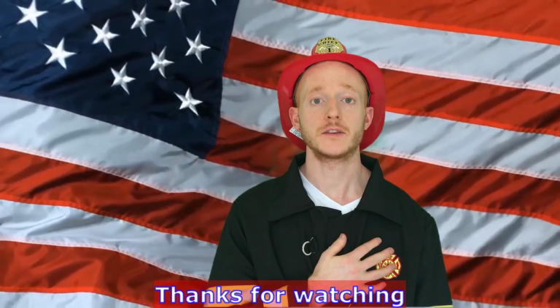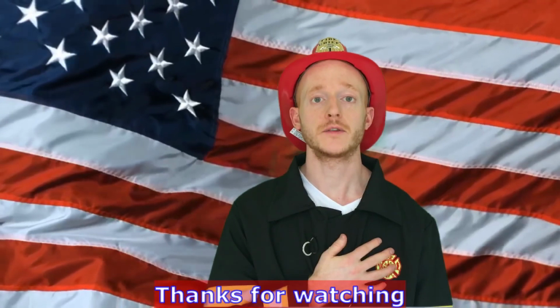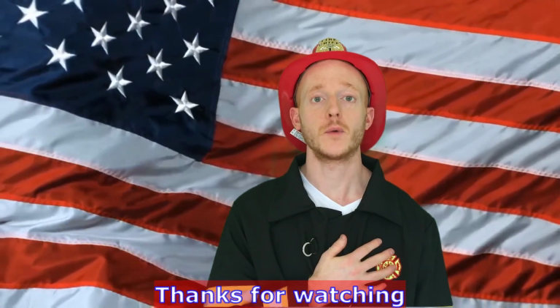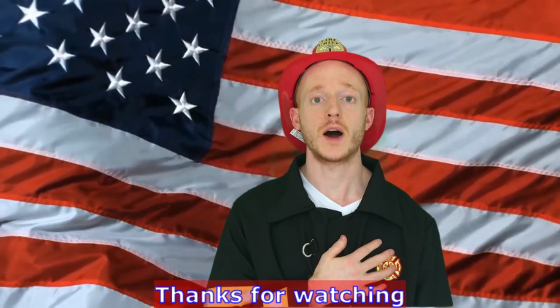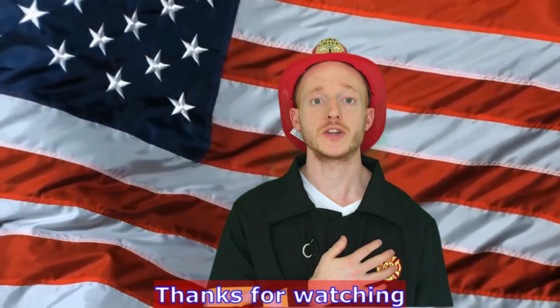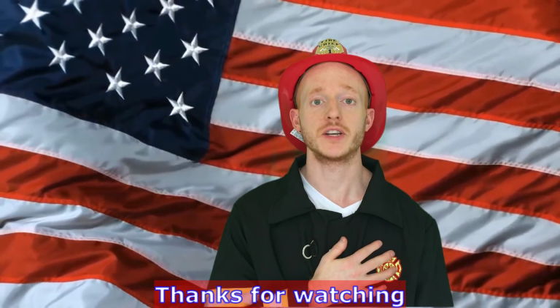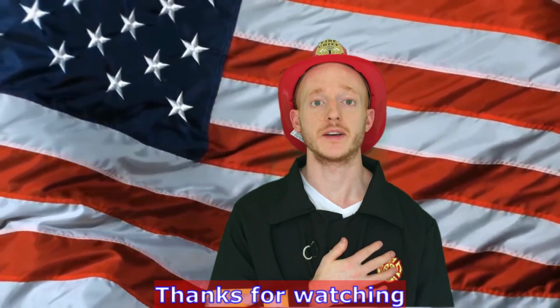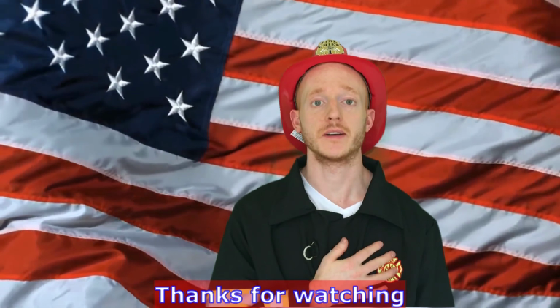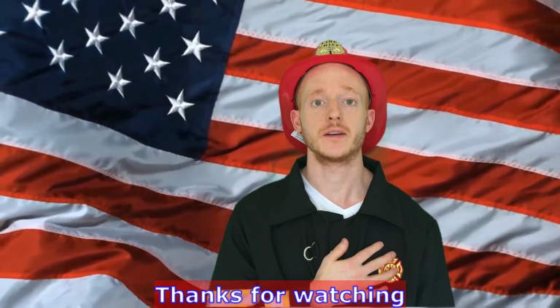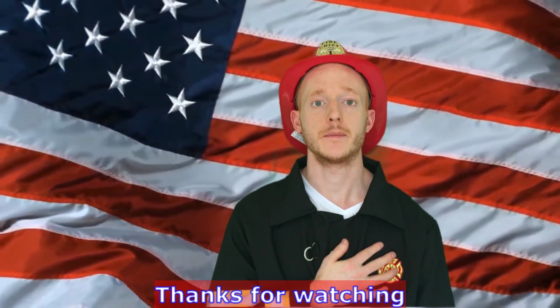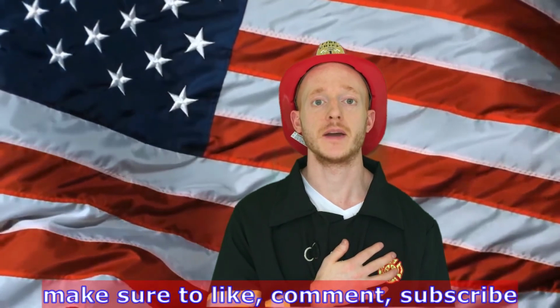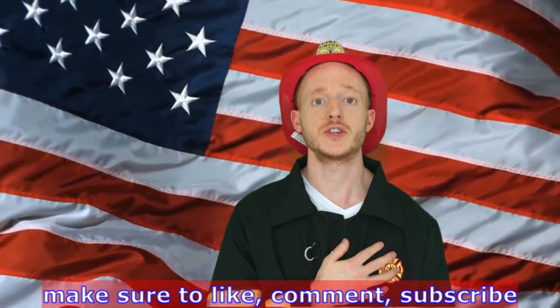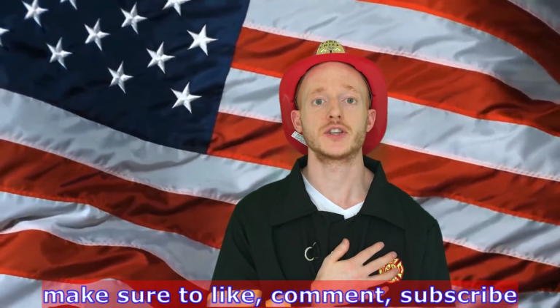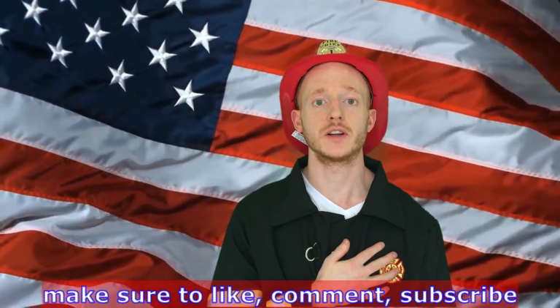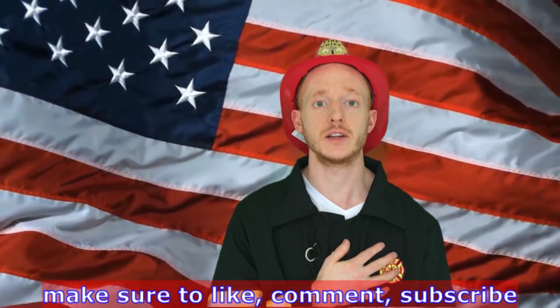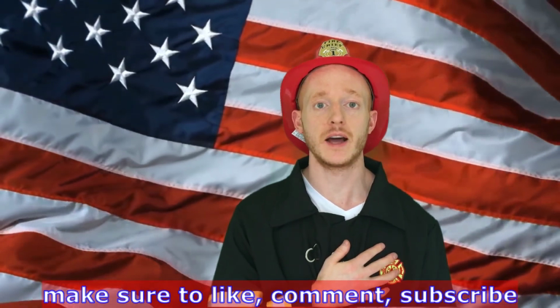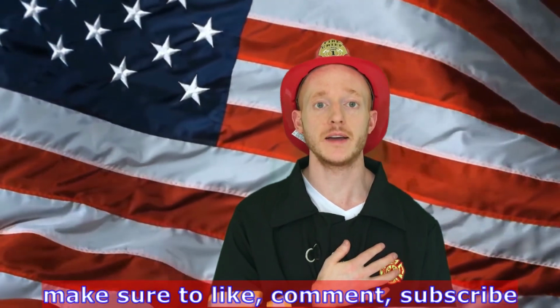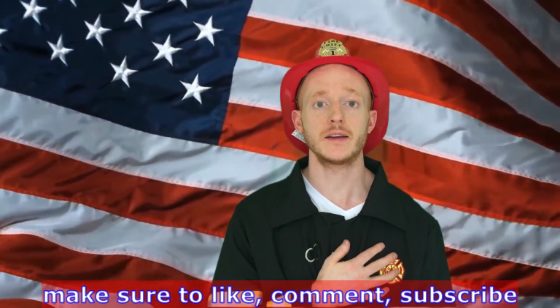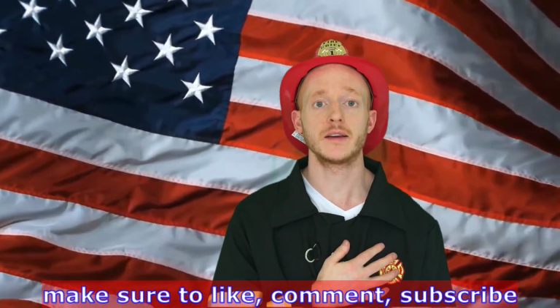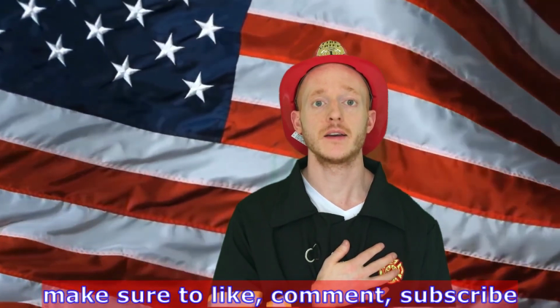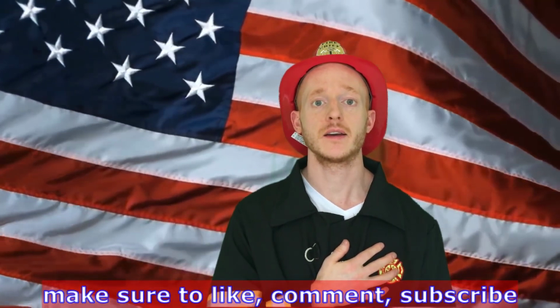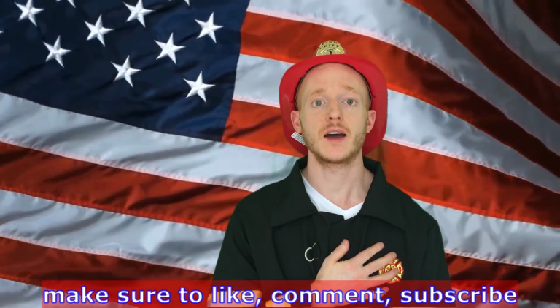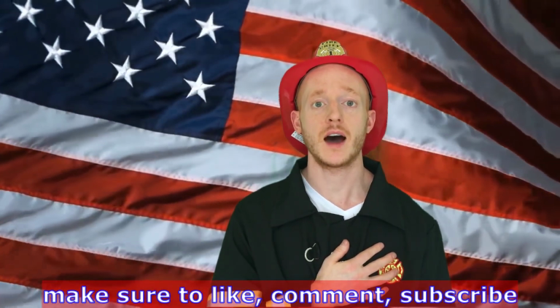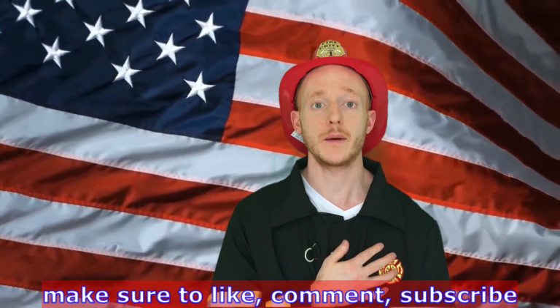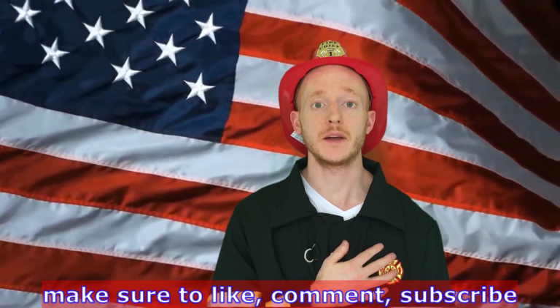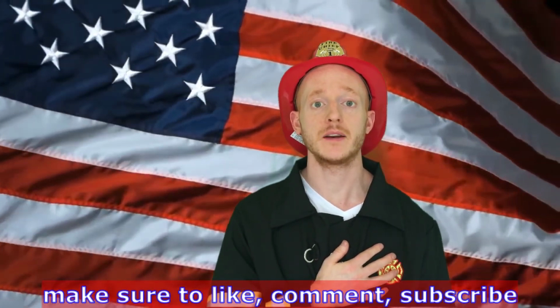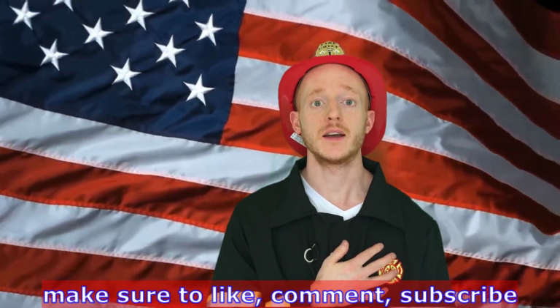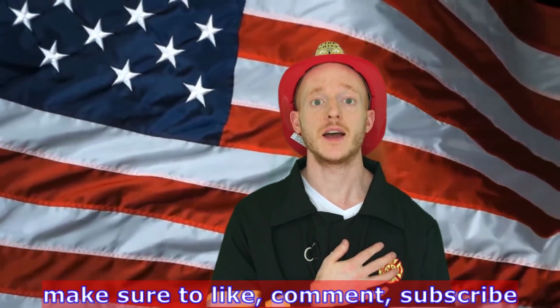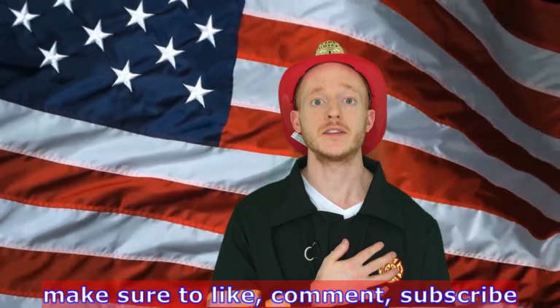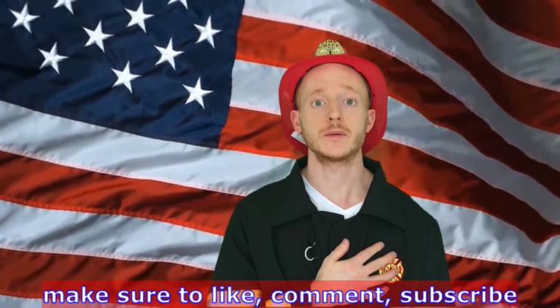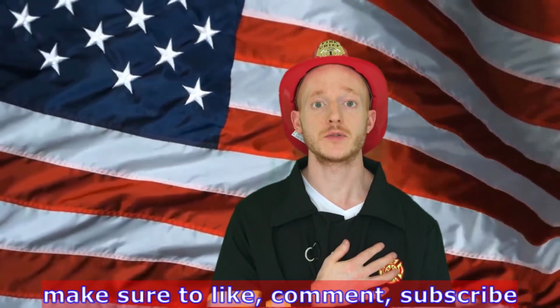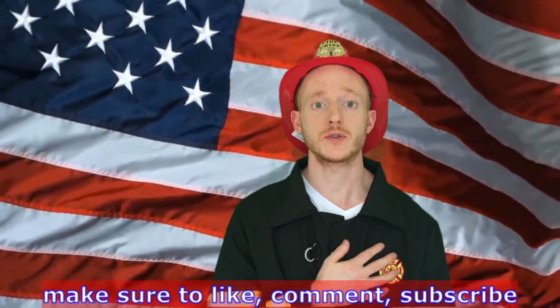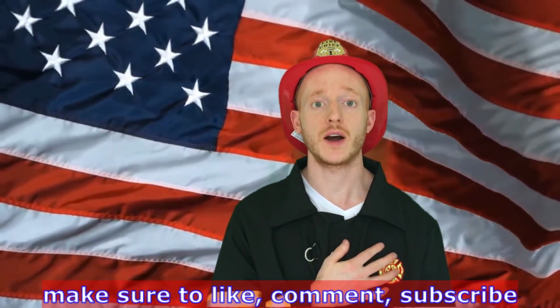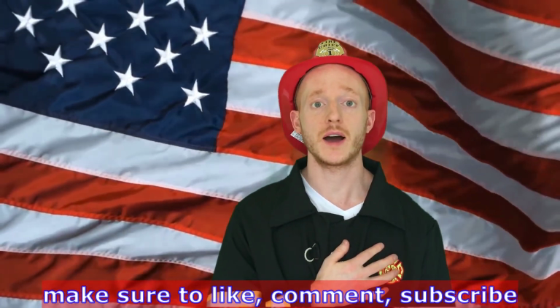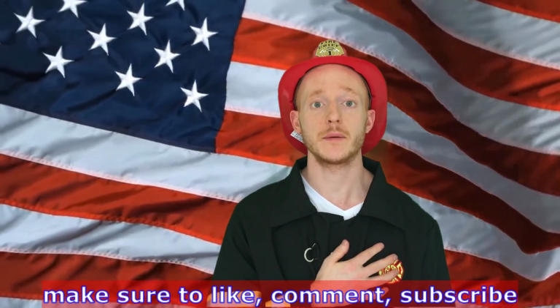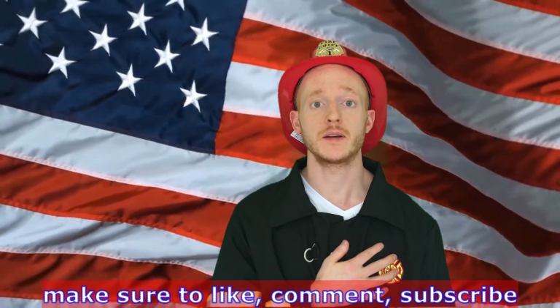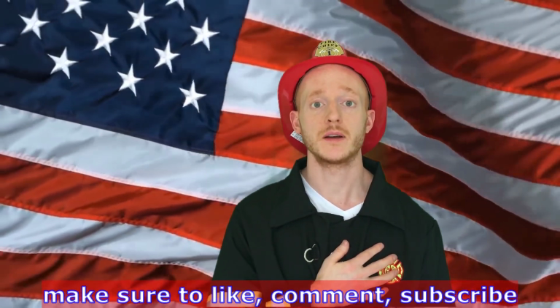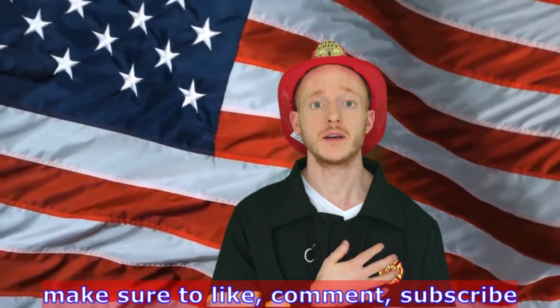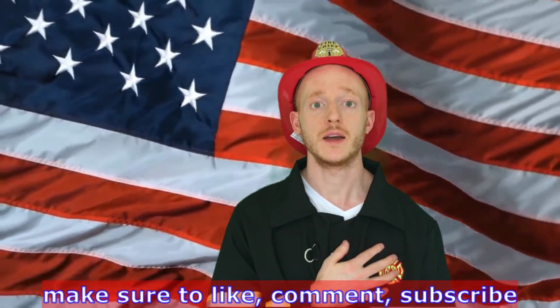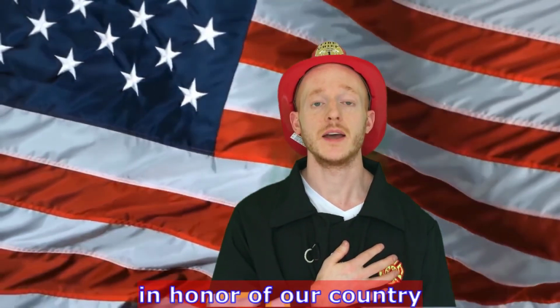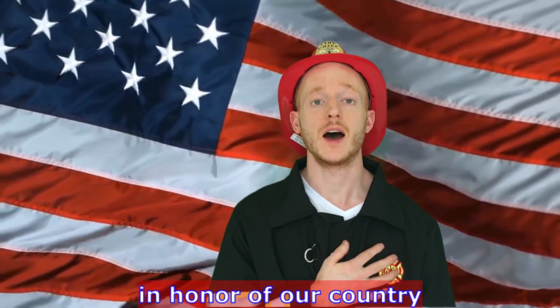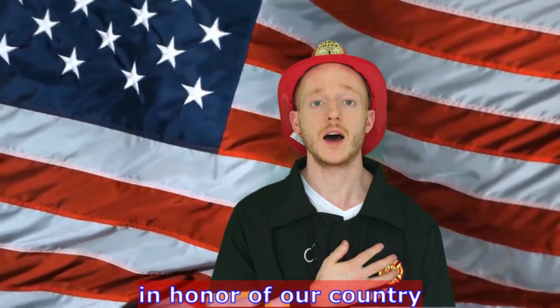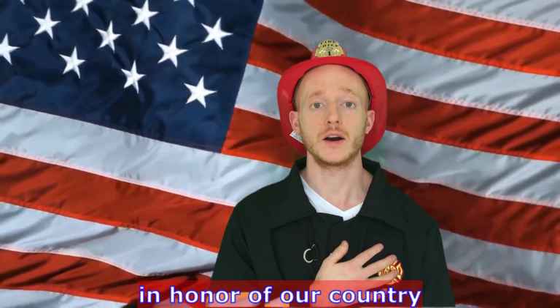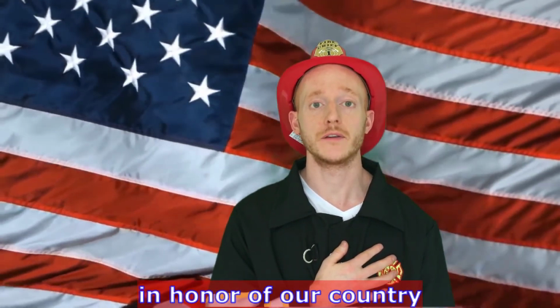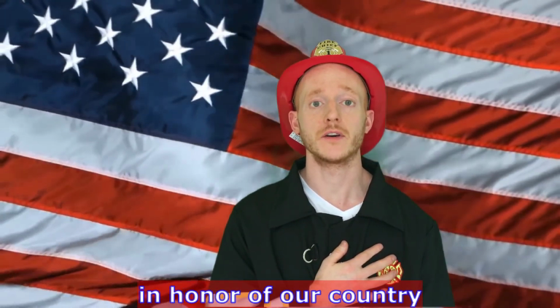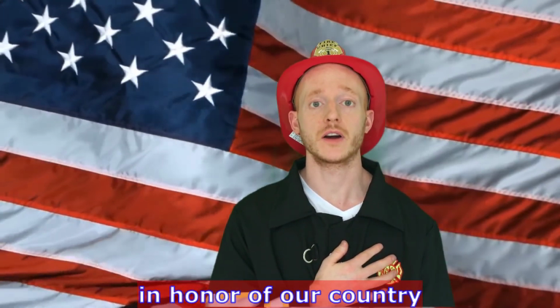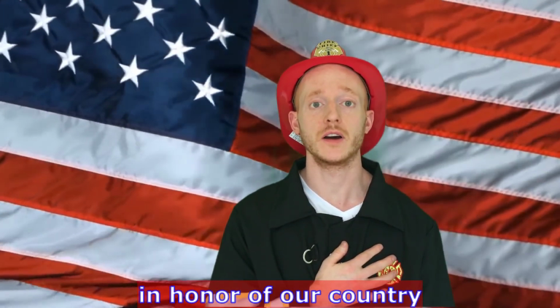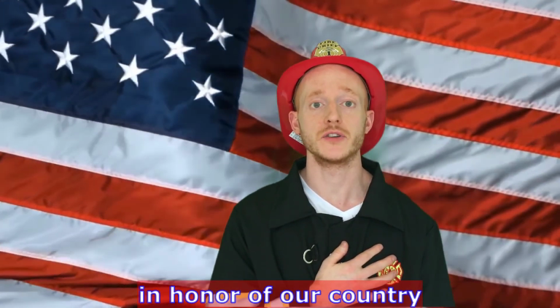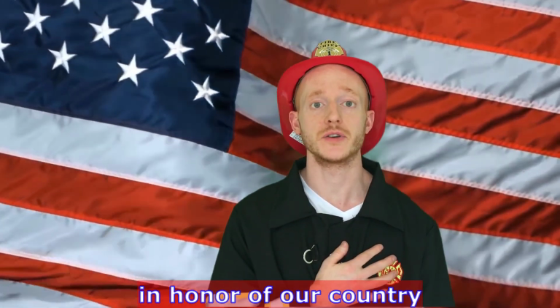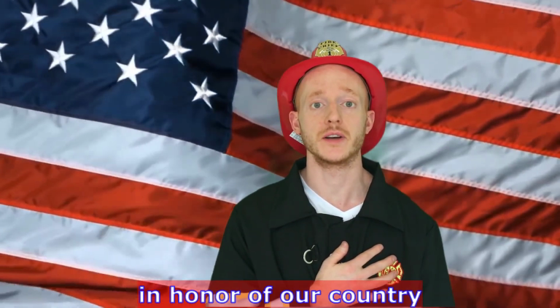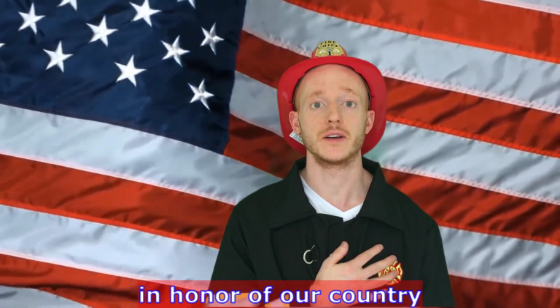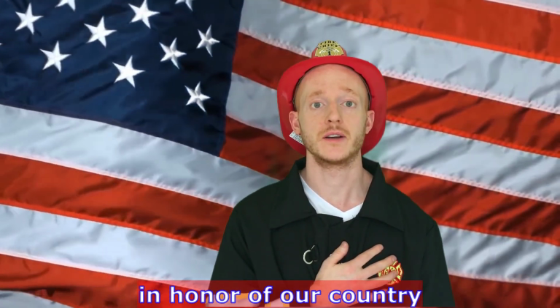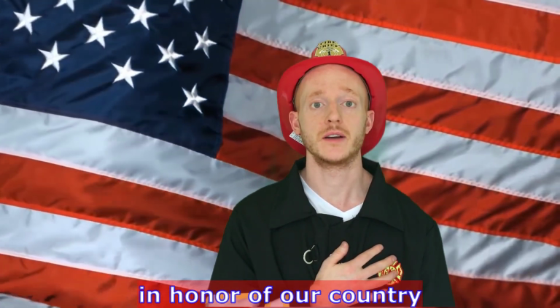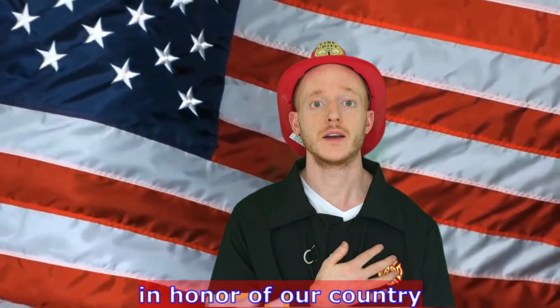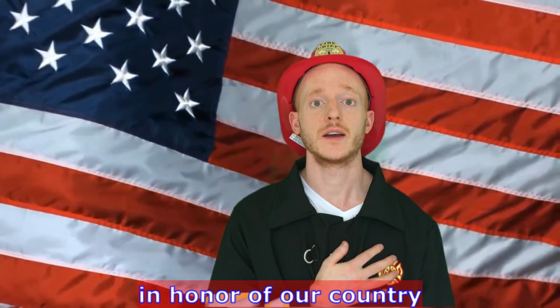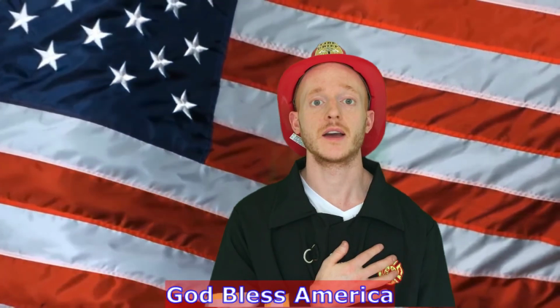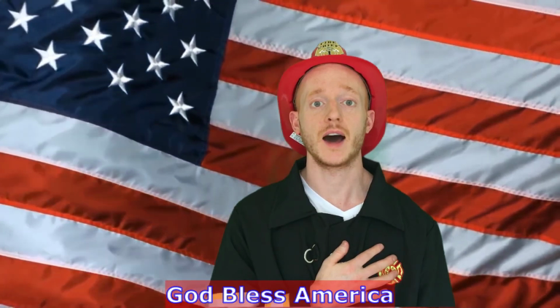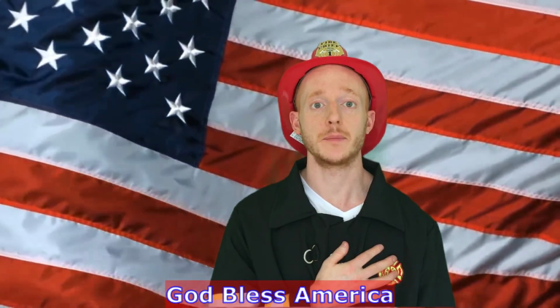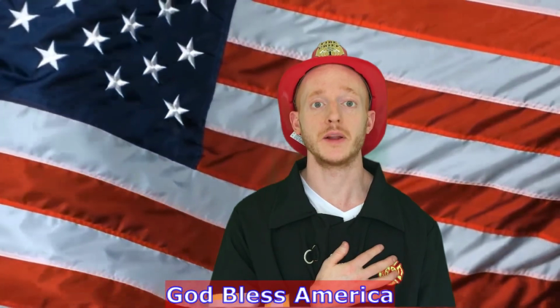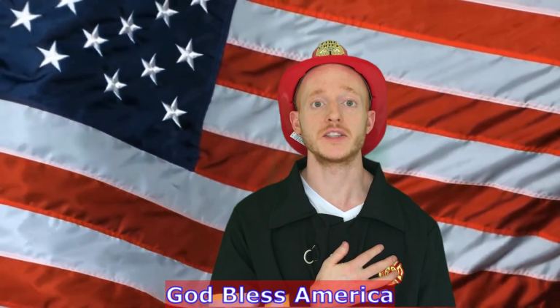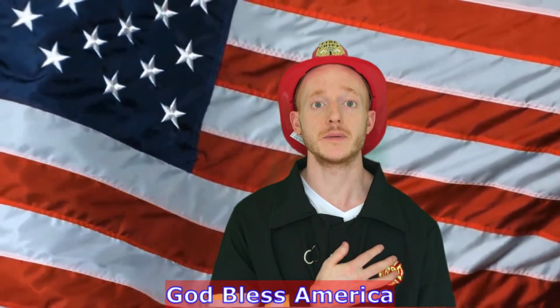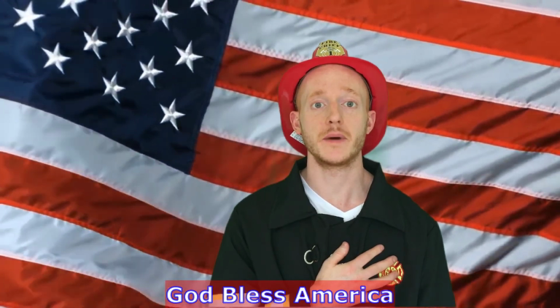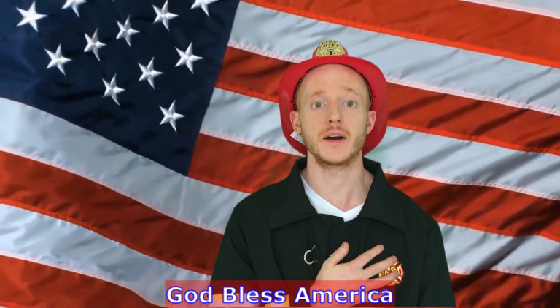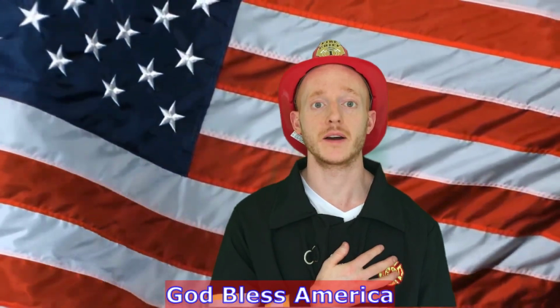Make sure to like, comment, and subscribe in honor of our country. God bless America.